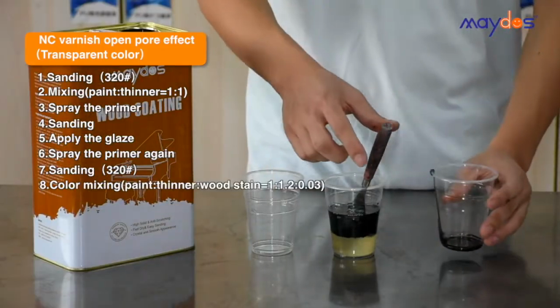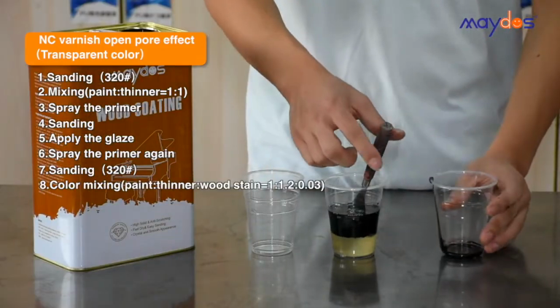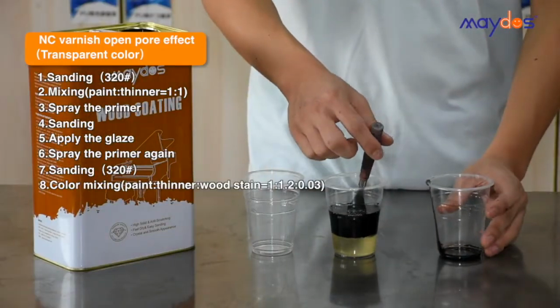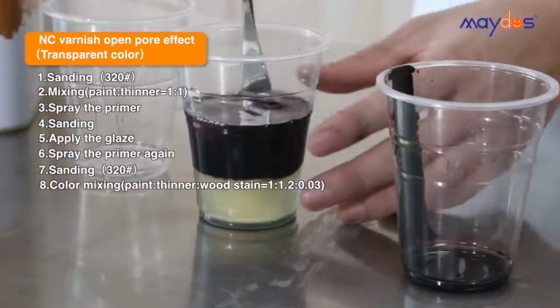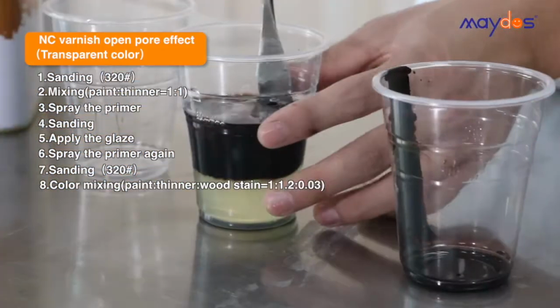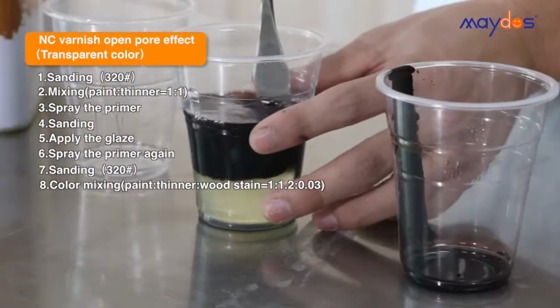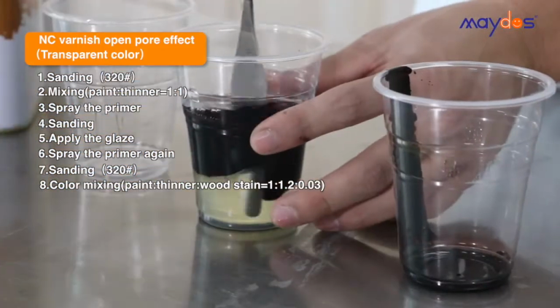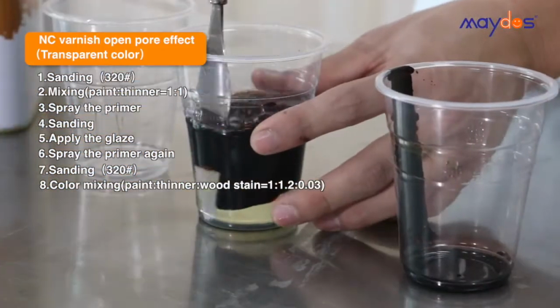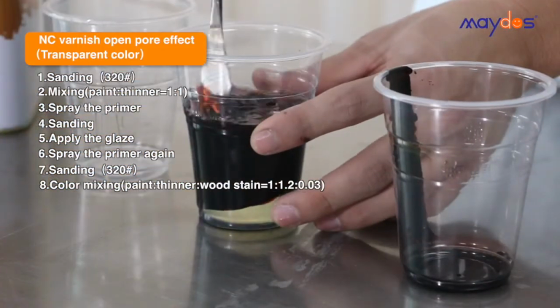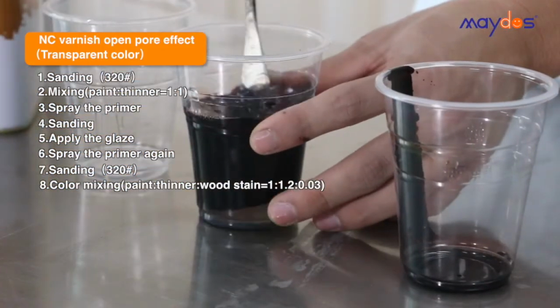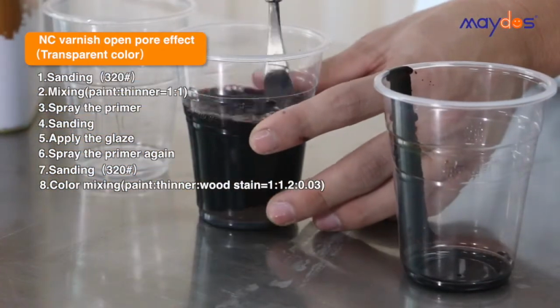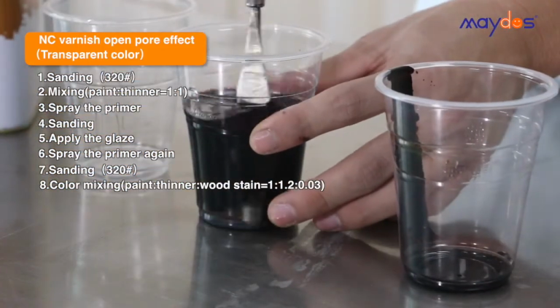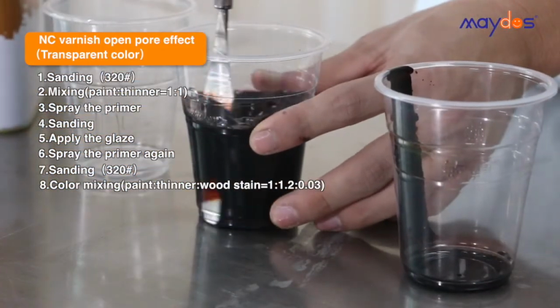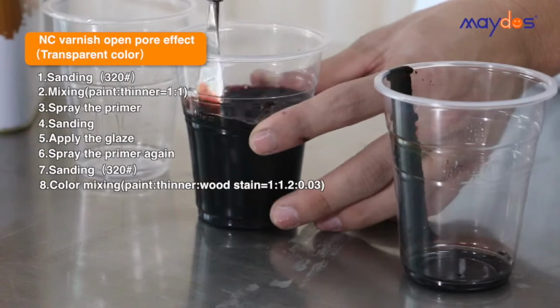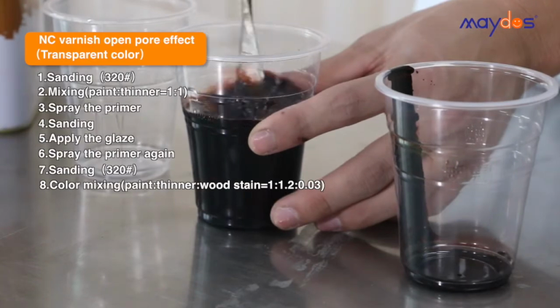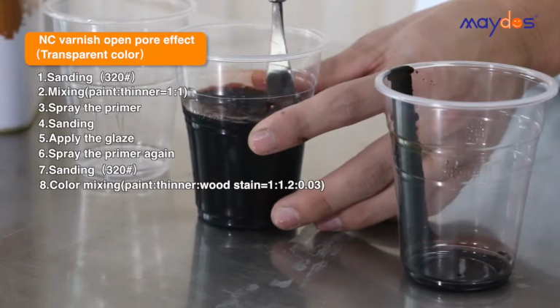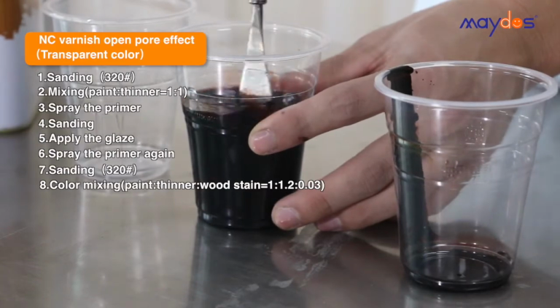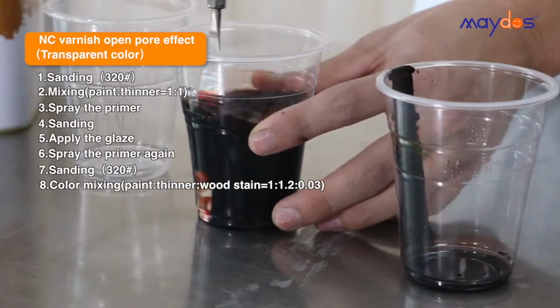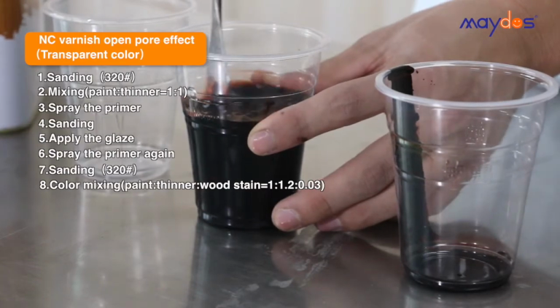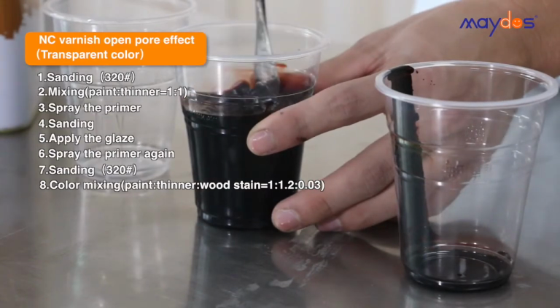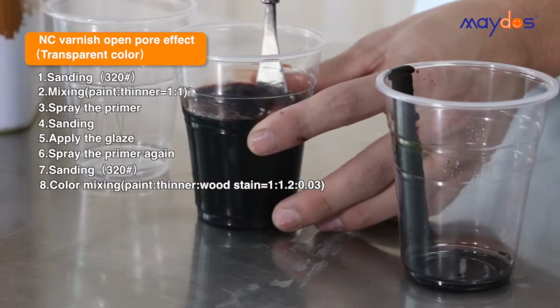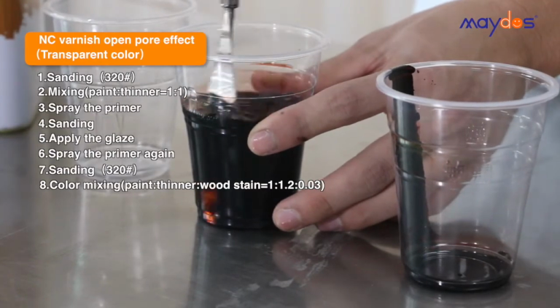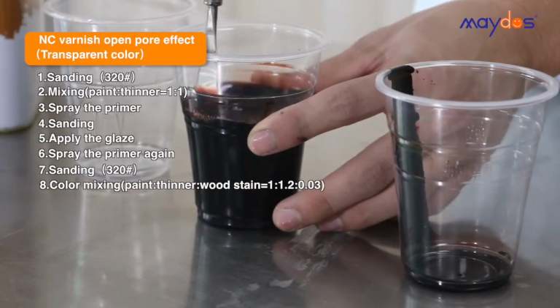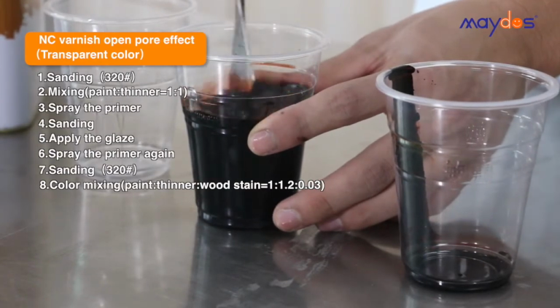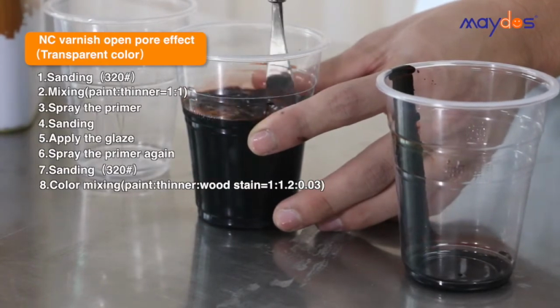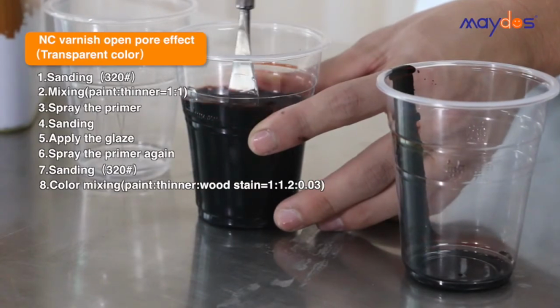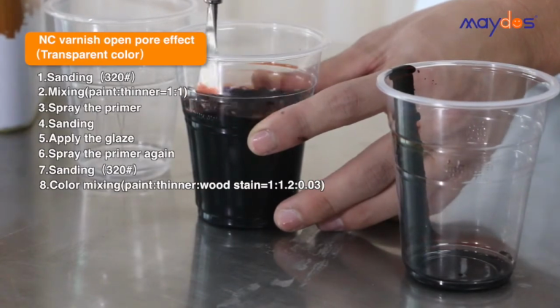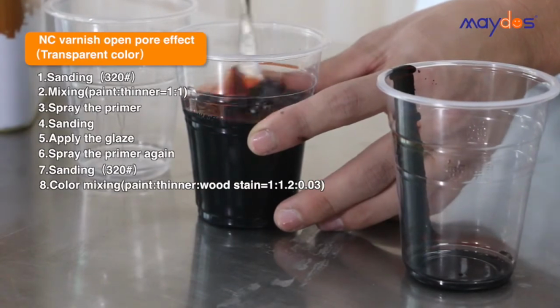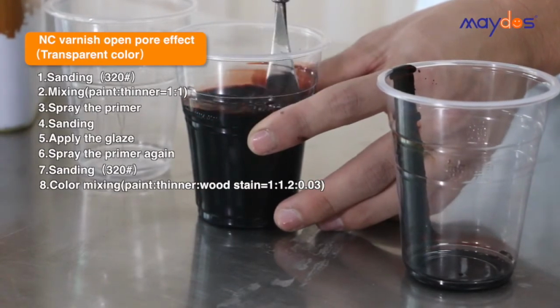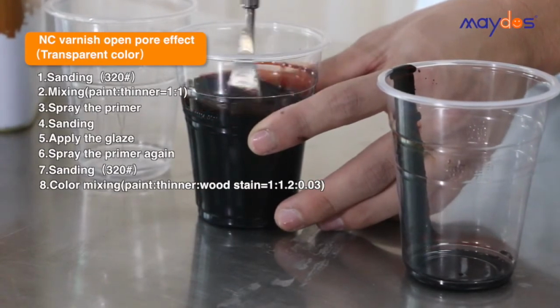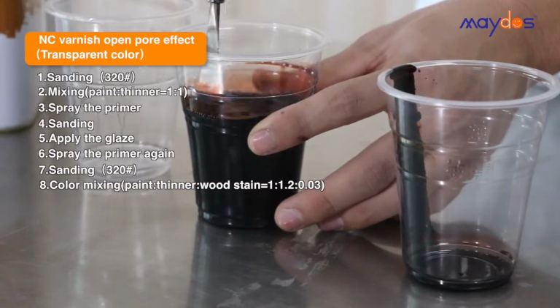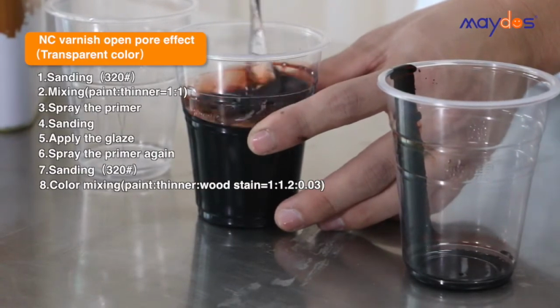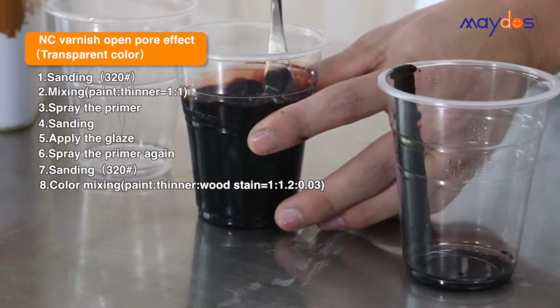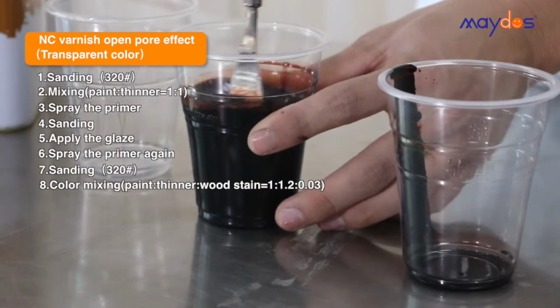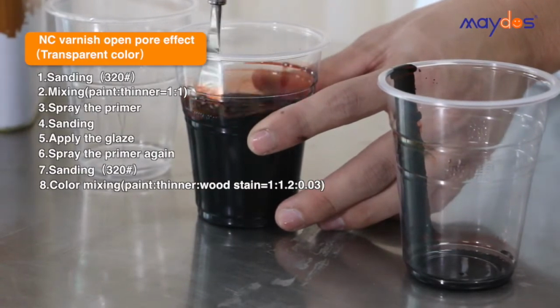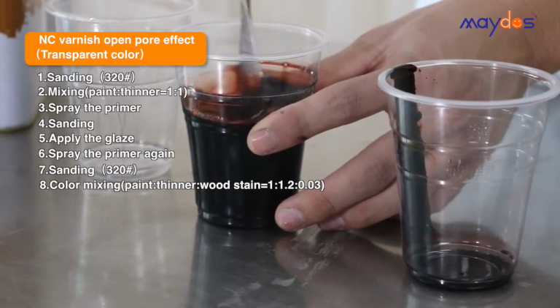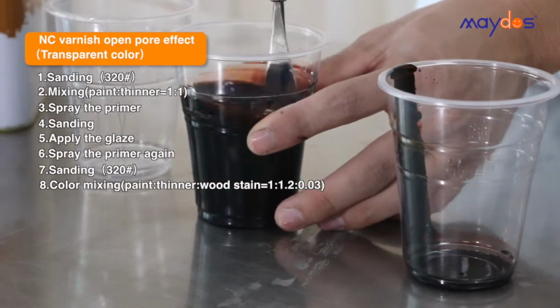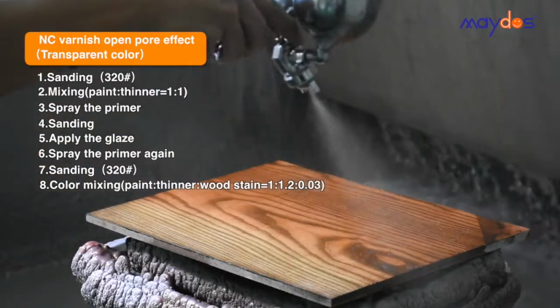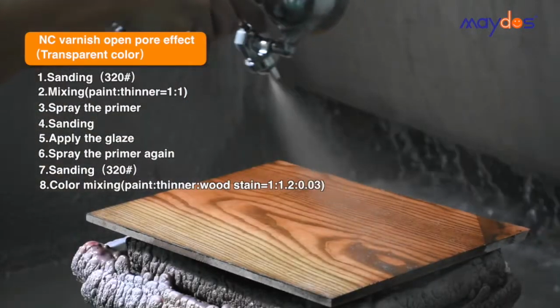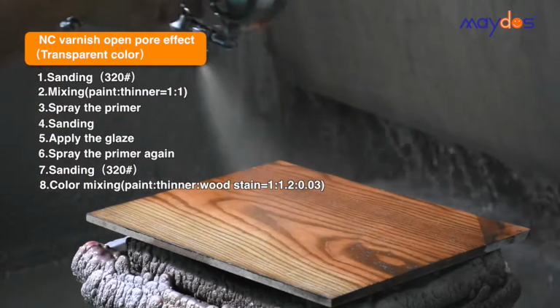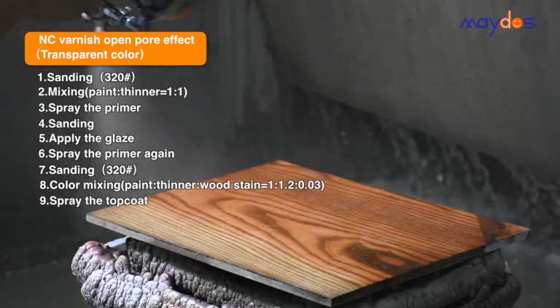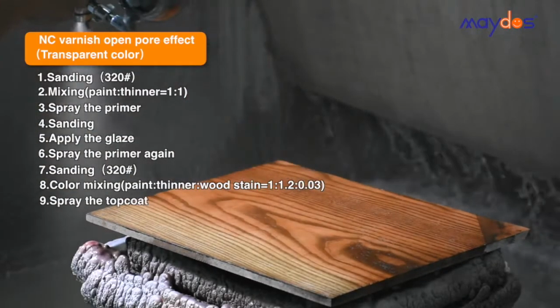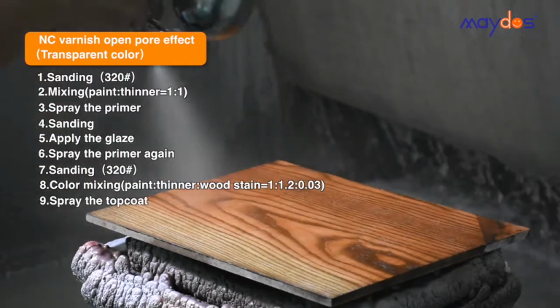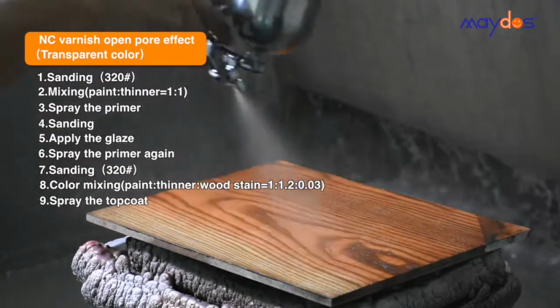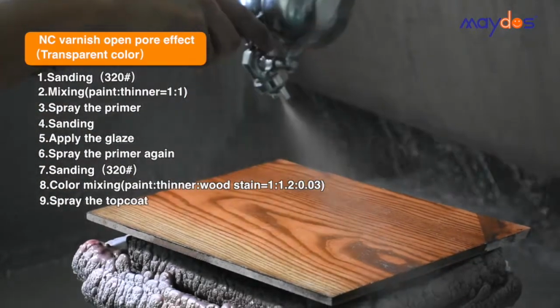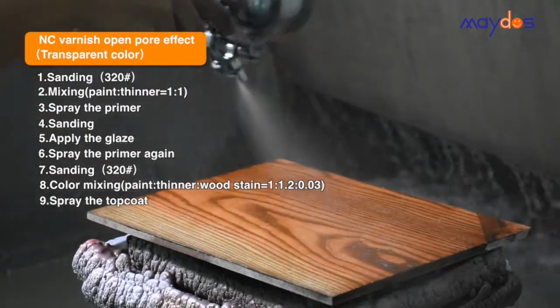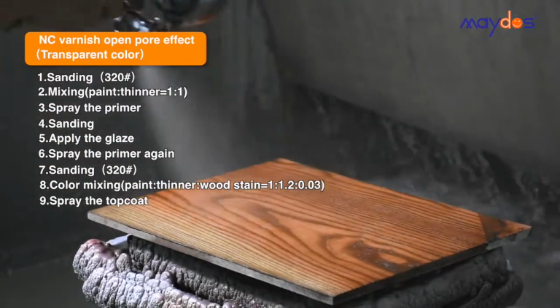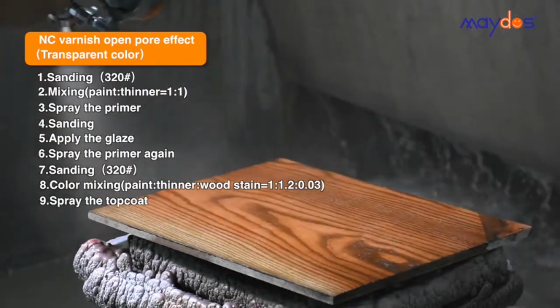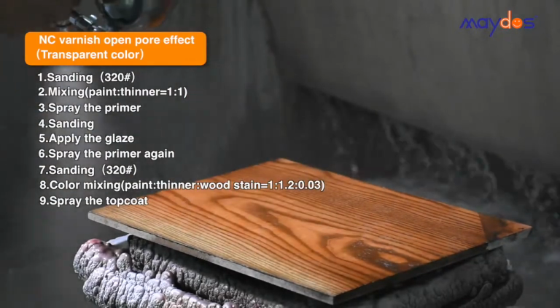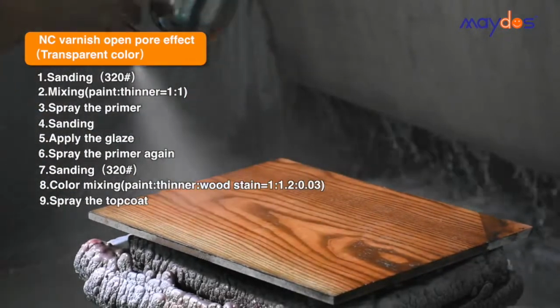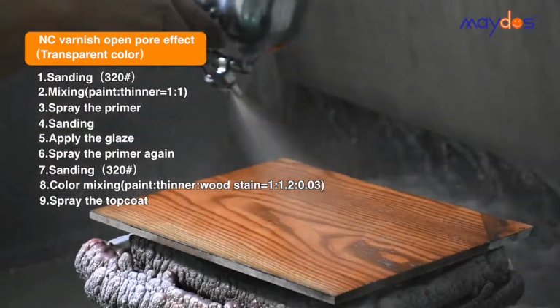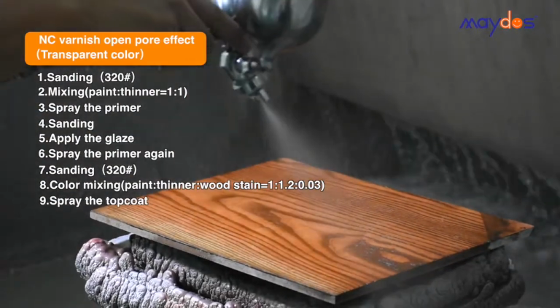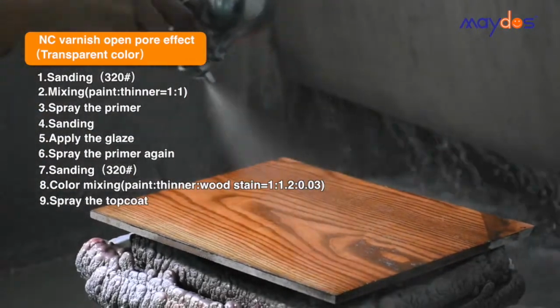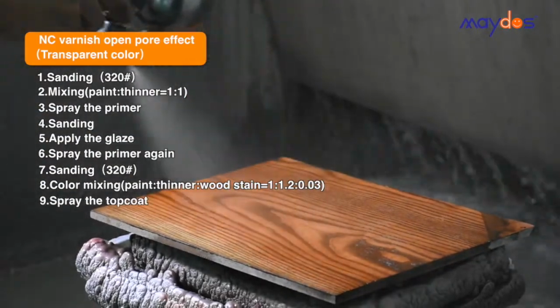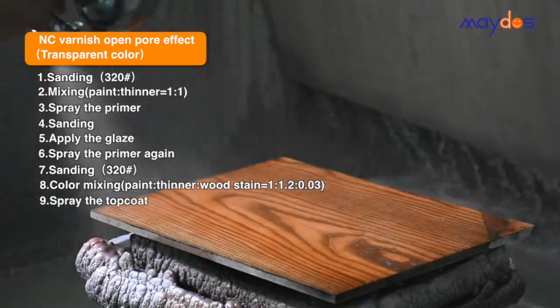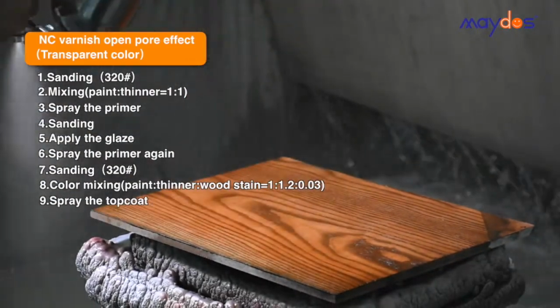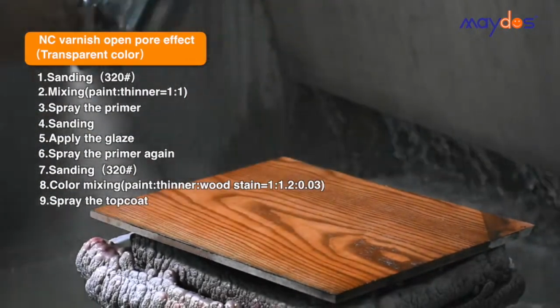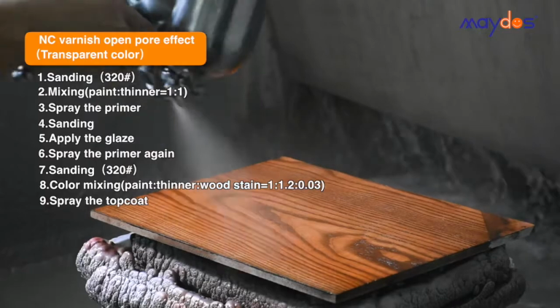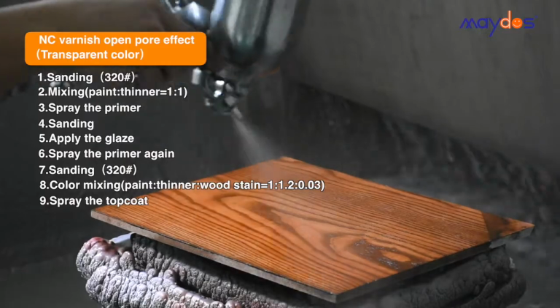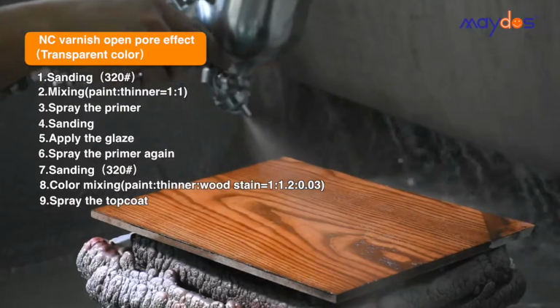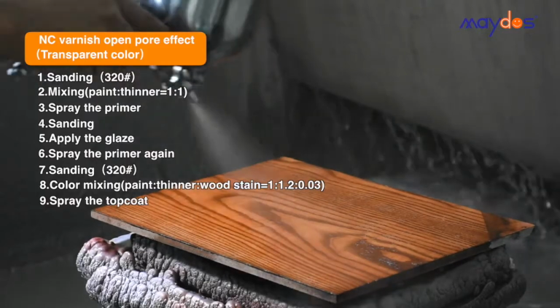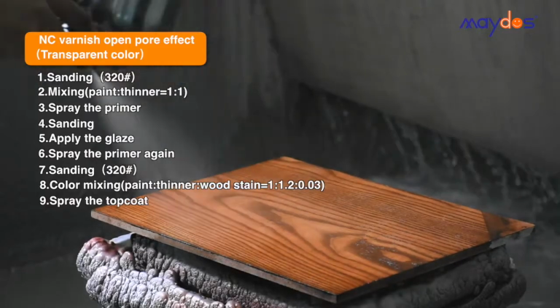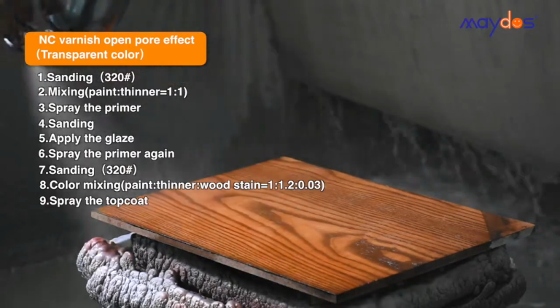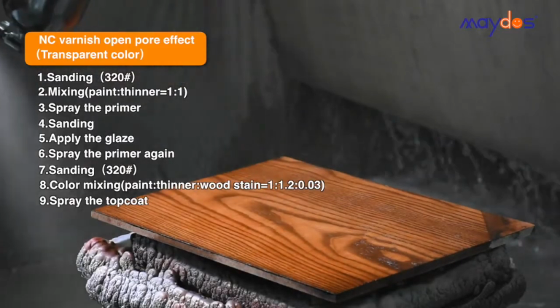Step 8: Mix the stain into top coat for color mixing. Step 9: Spray the top coat.